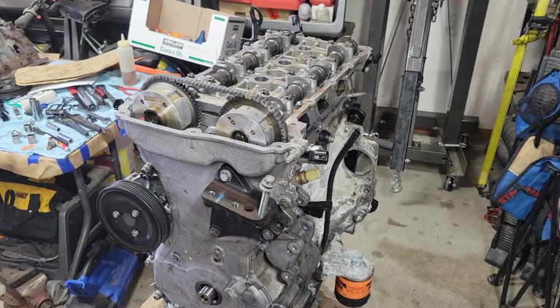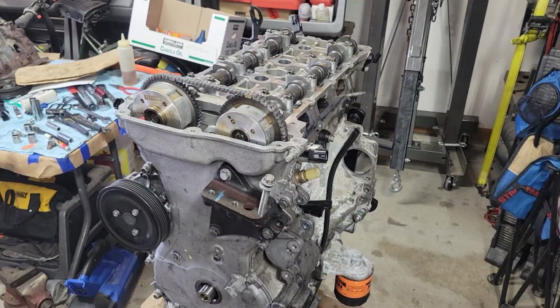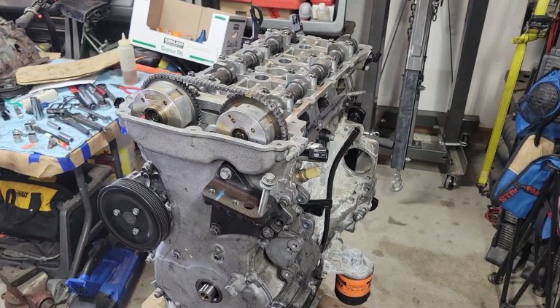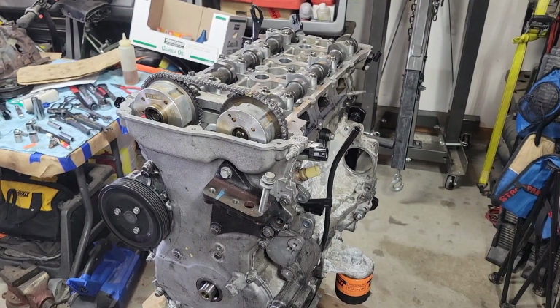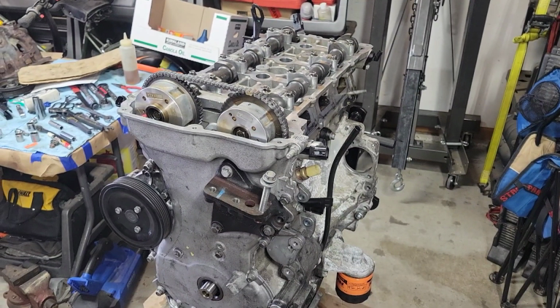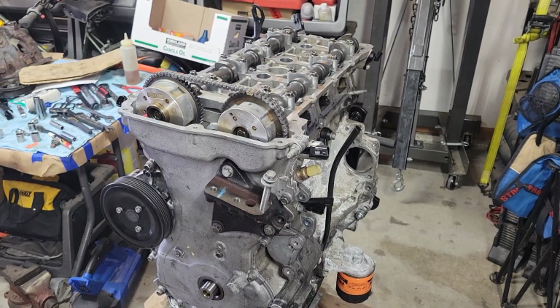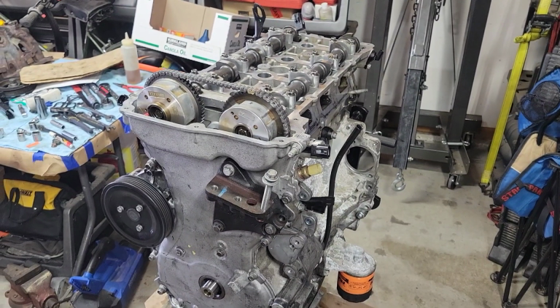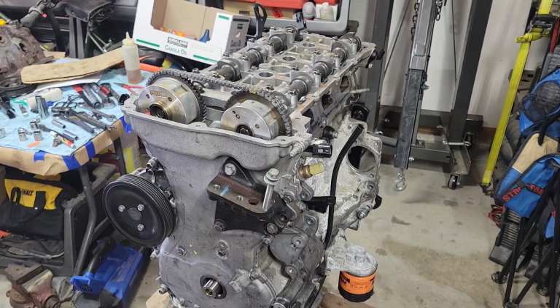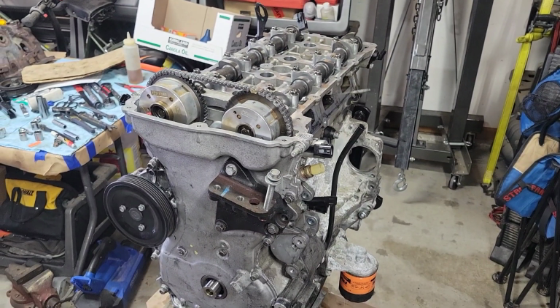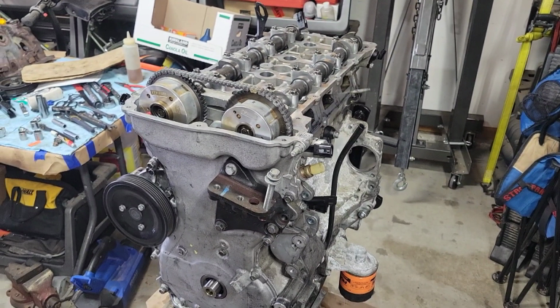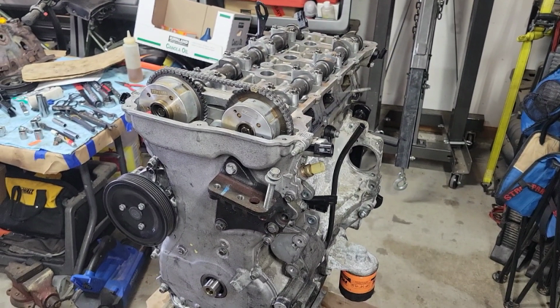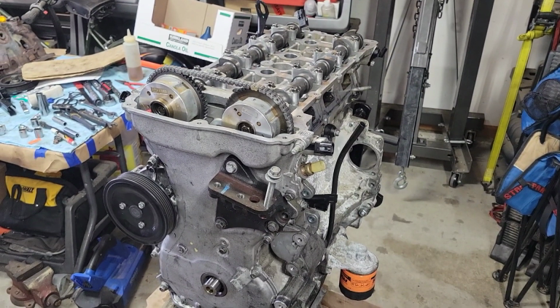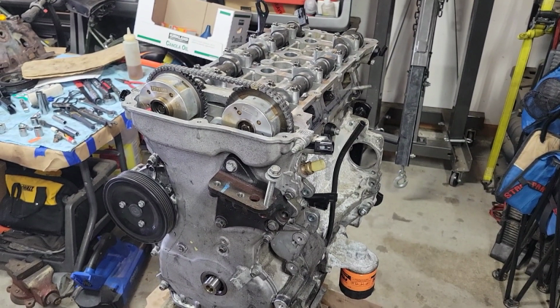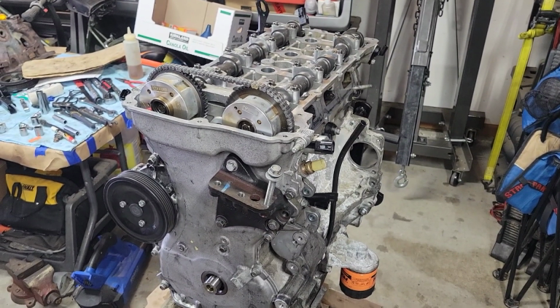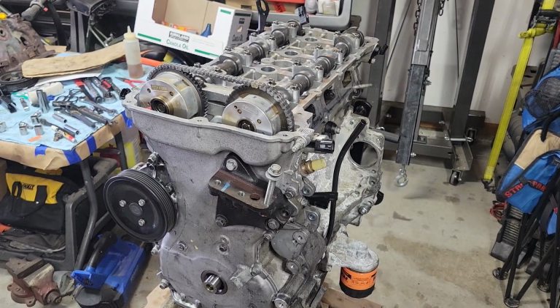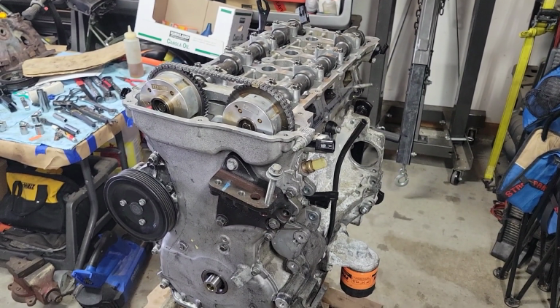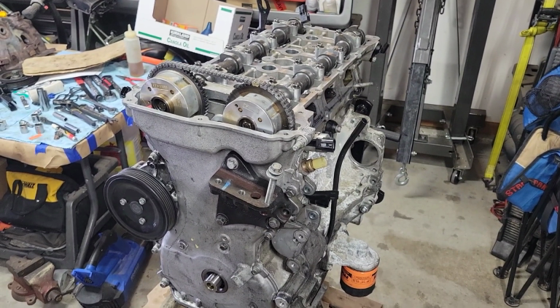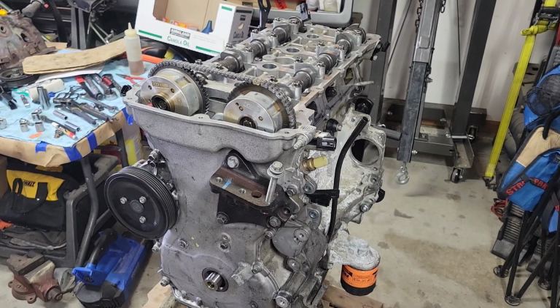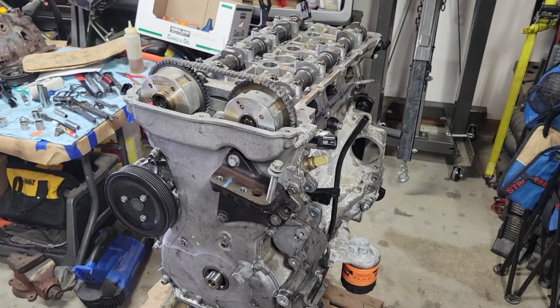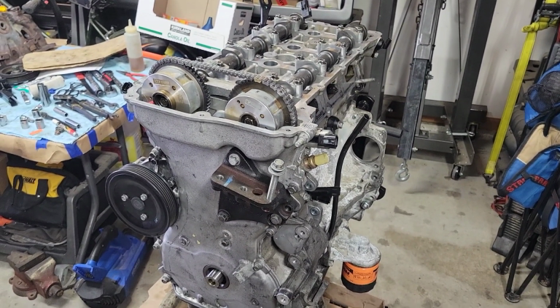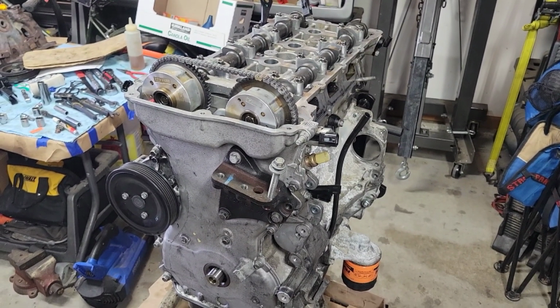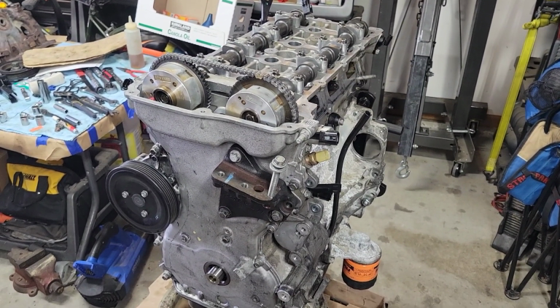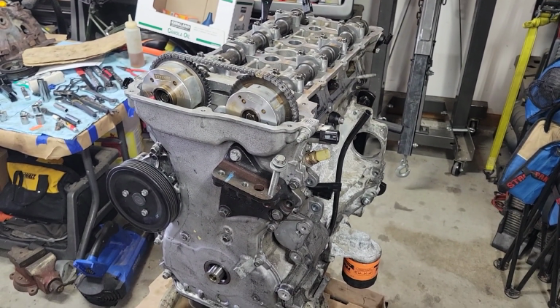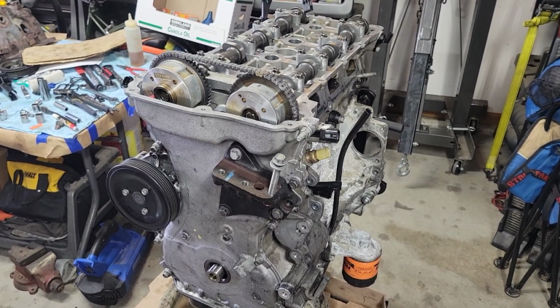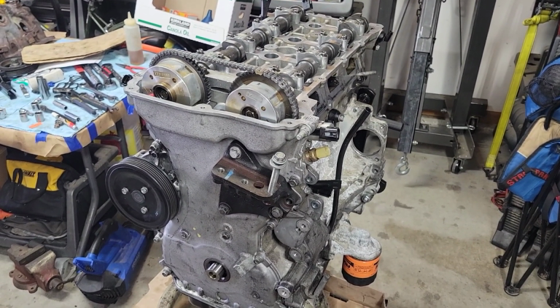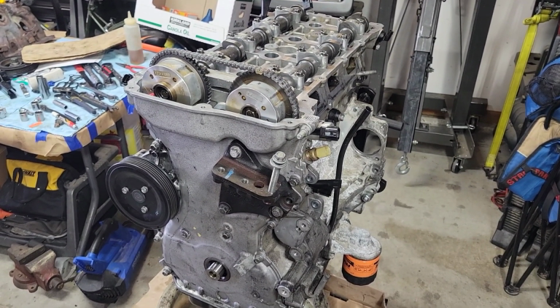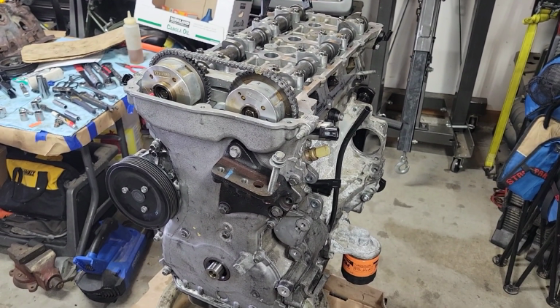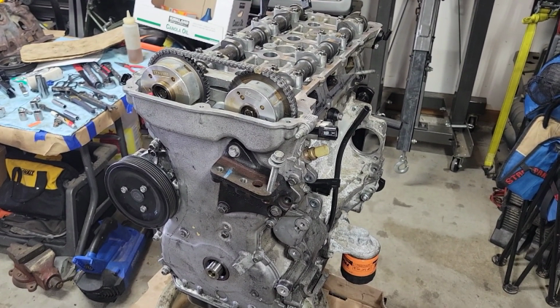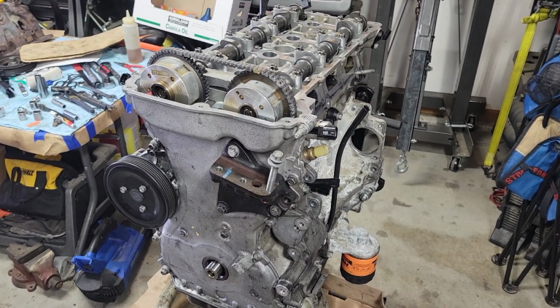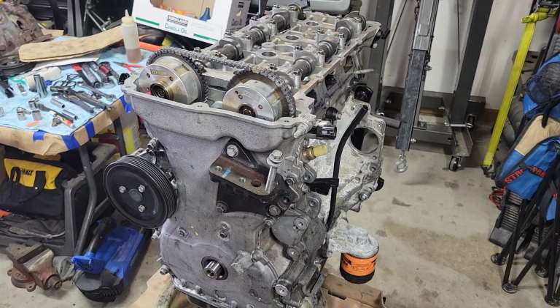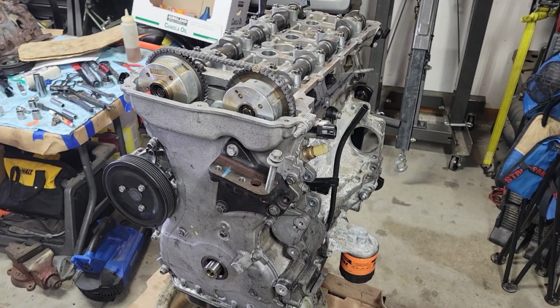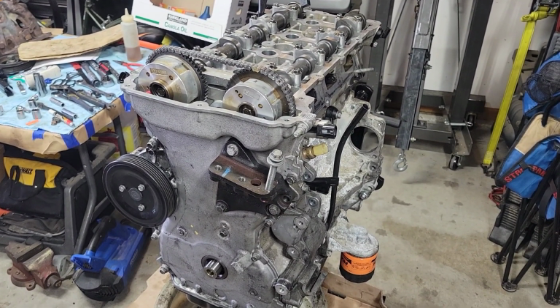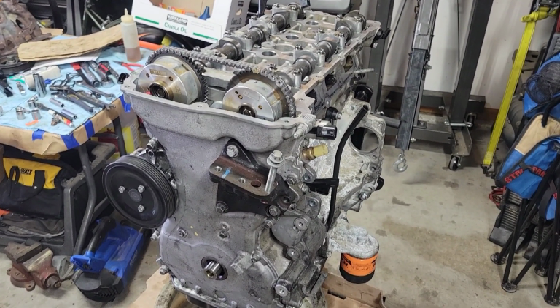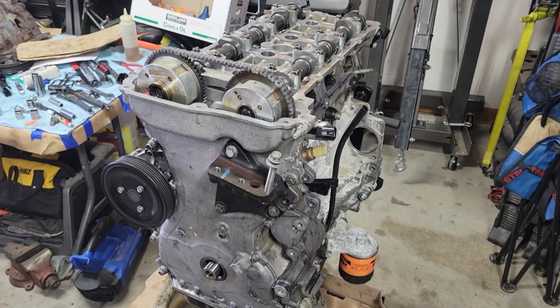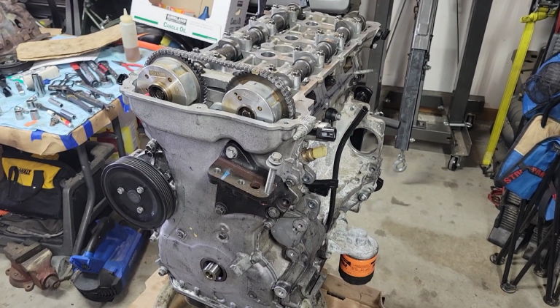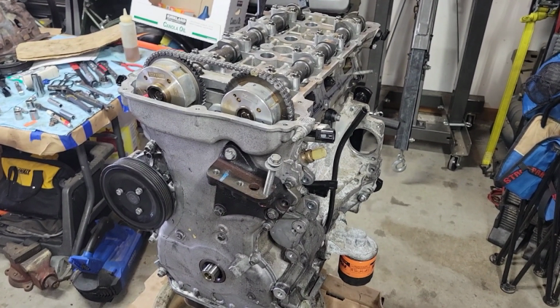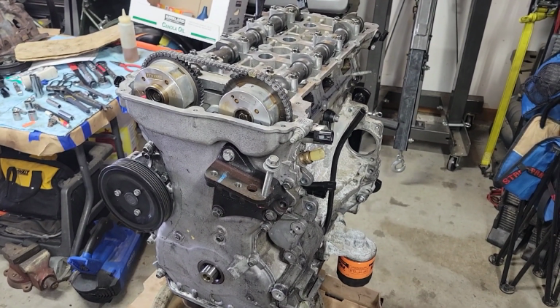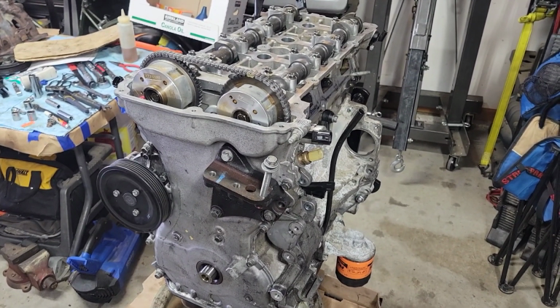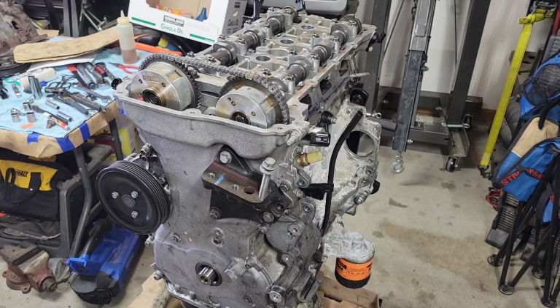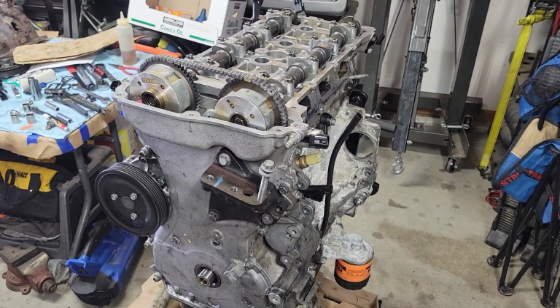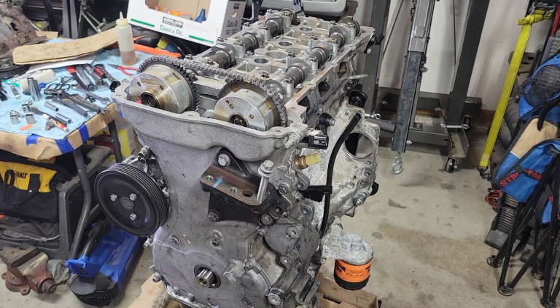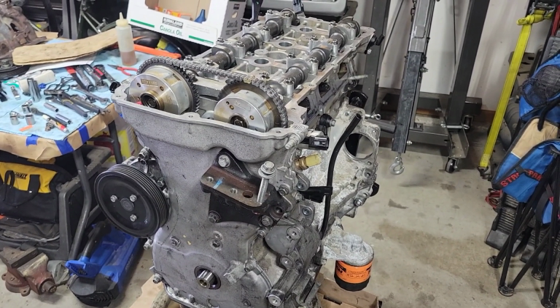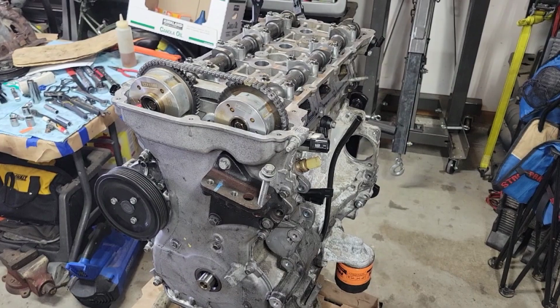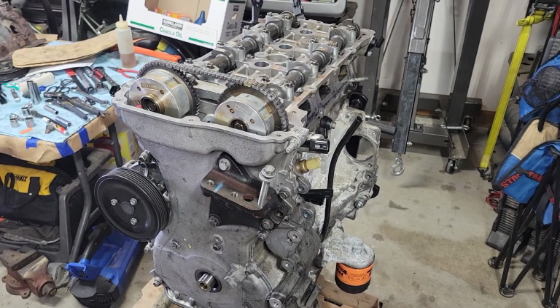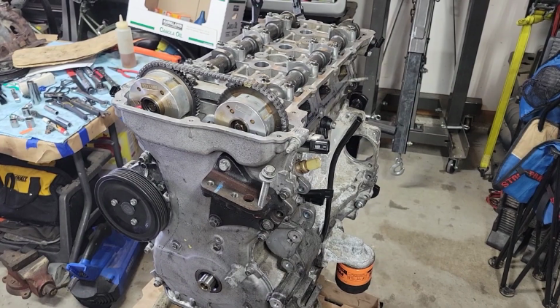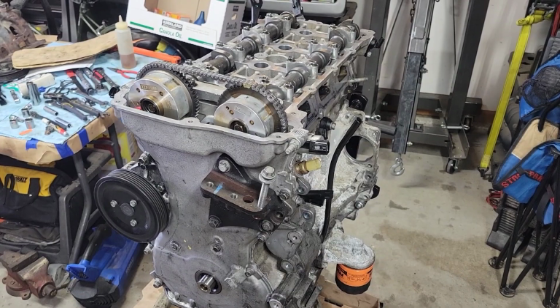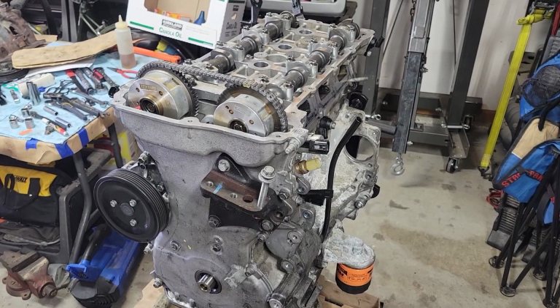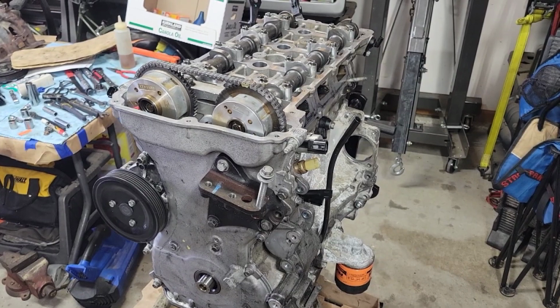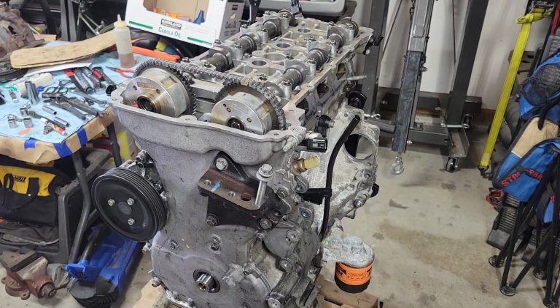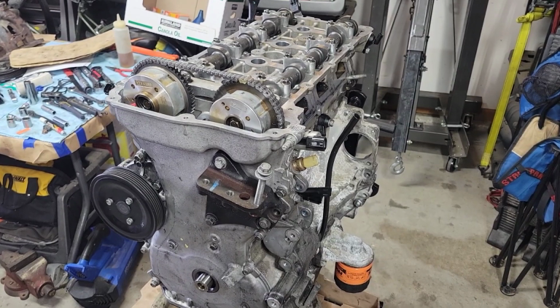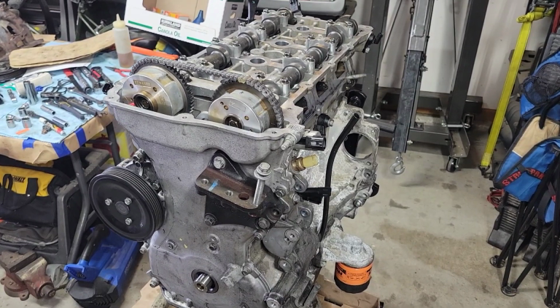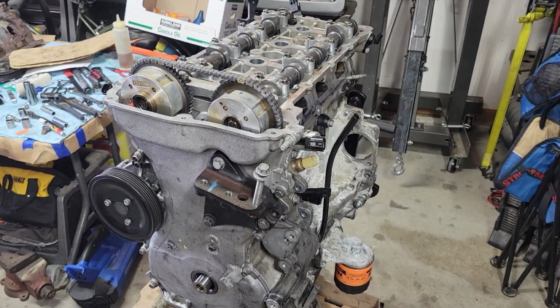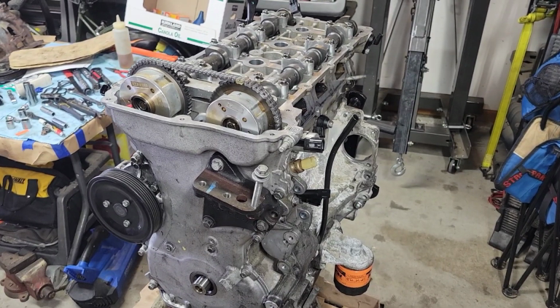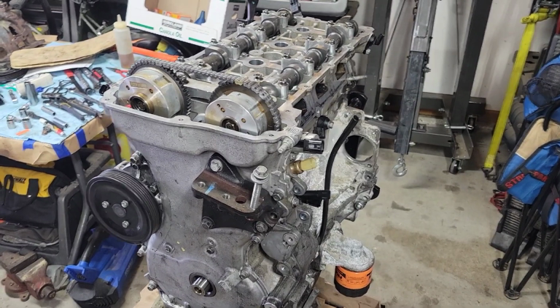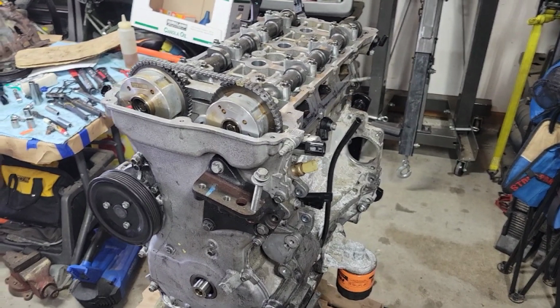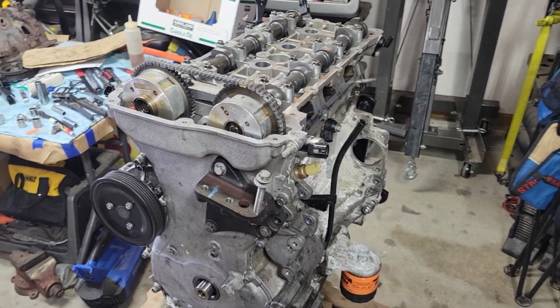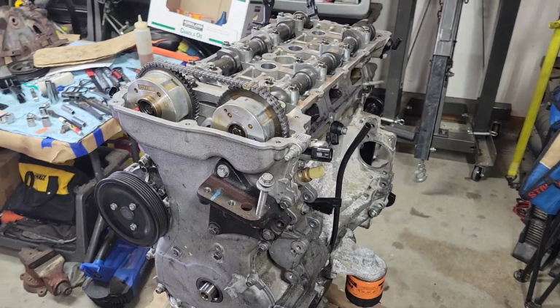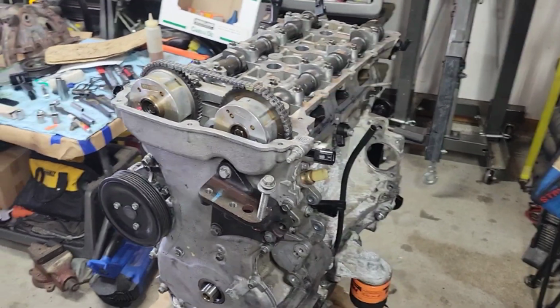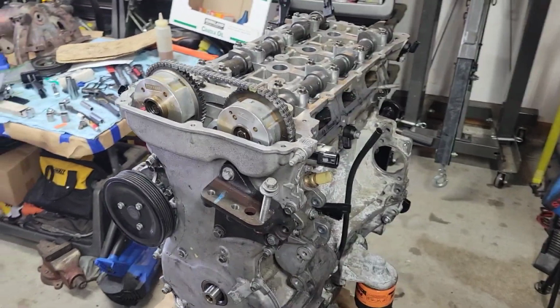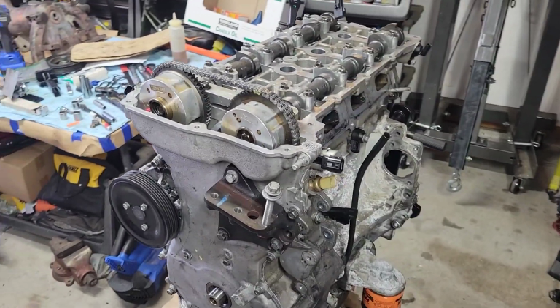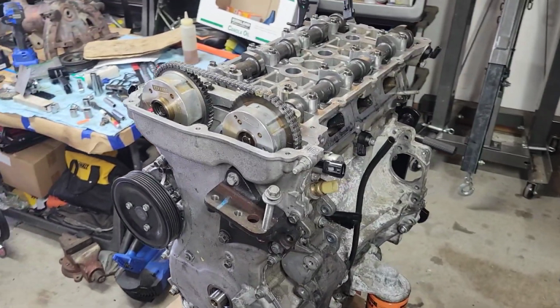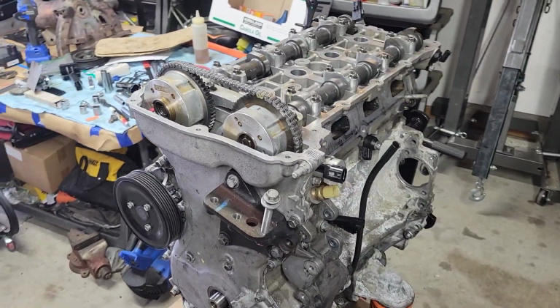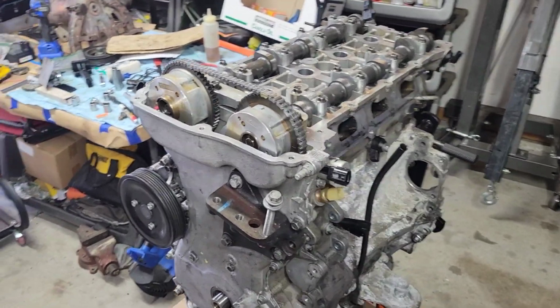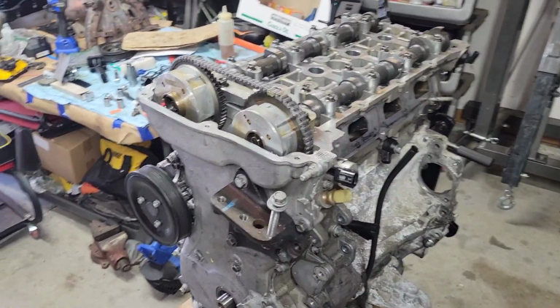This is a 2015 Jeep Patriot with a 2.4 liter. This will go over the names and locations of all the solenoids and sensors.